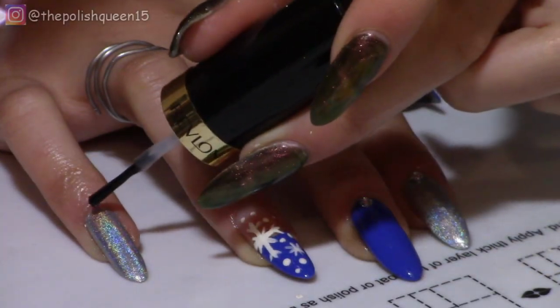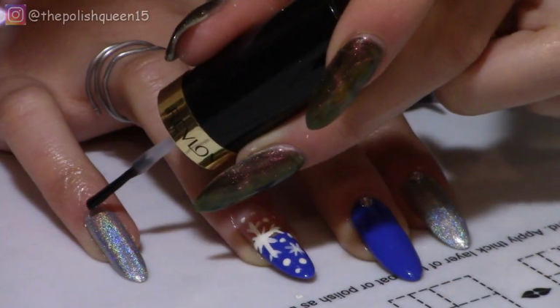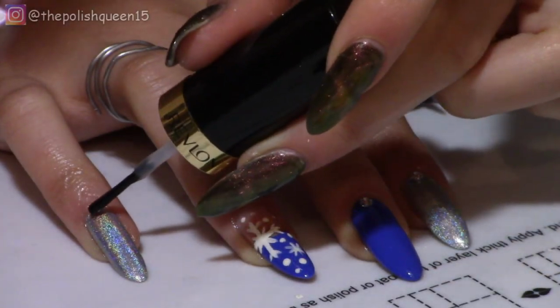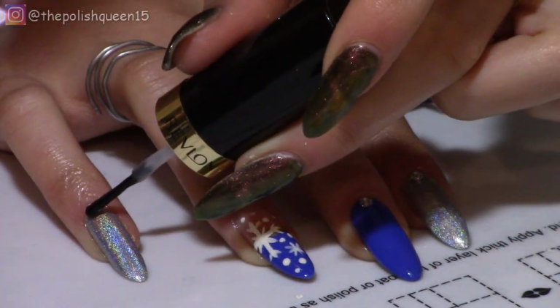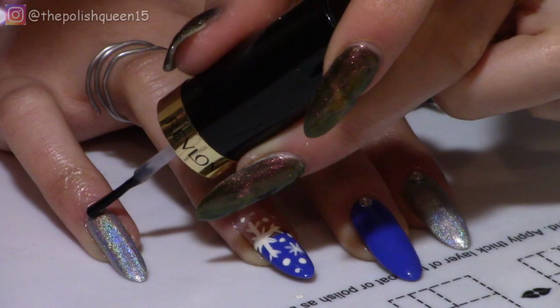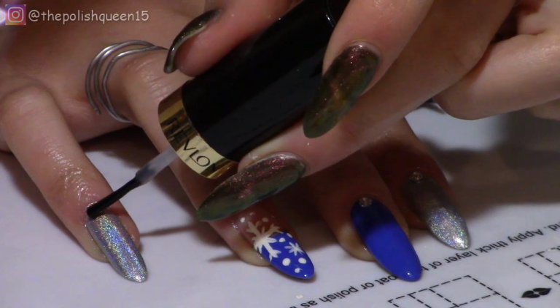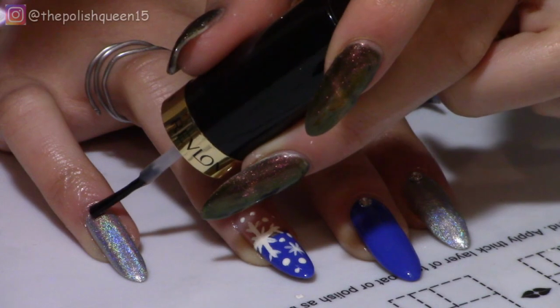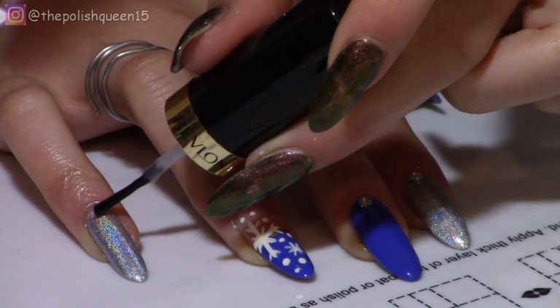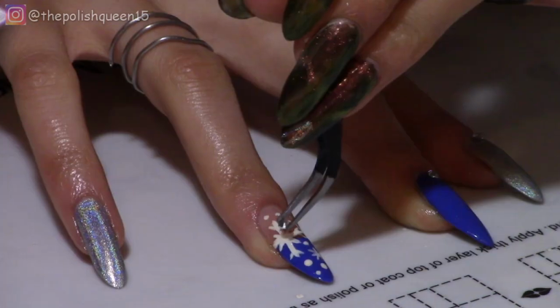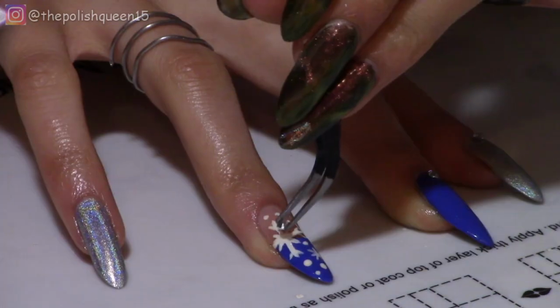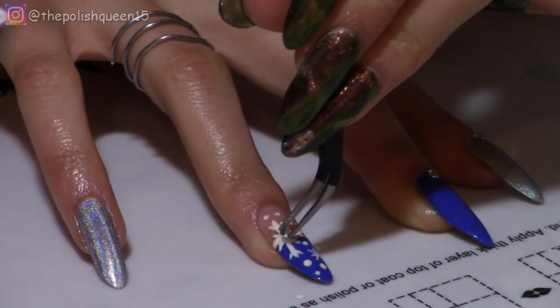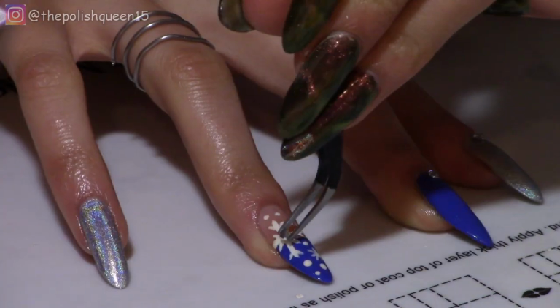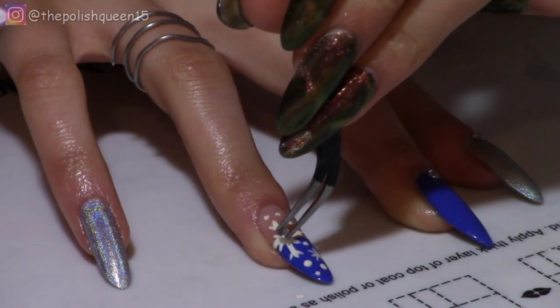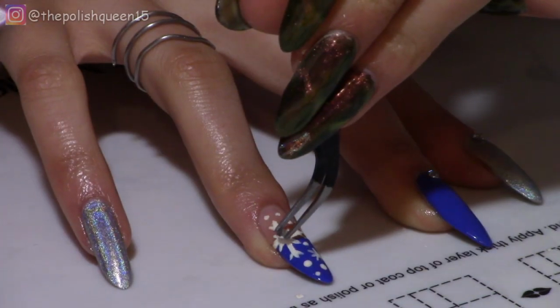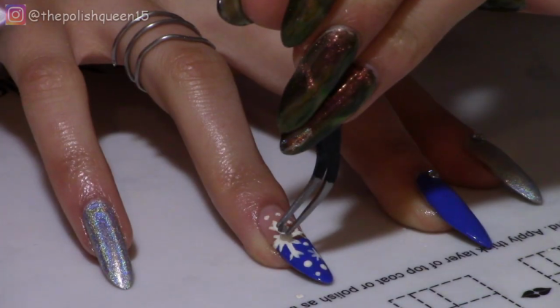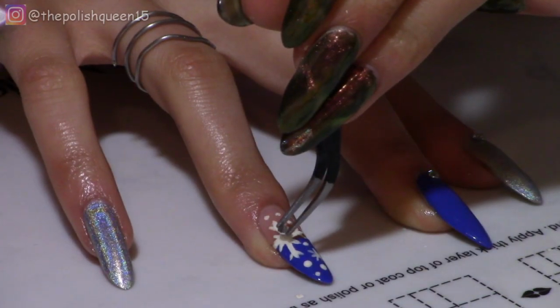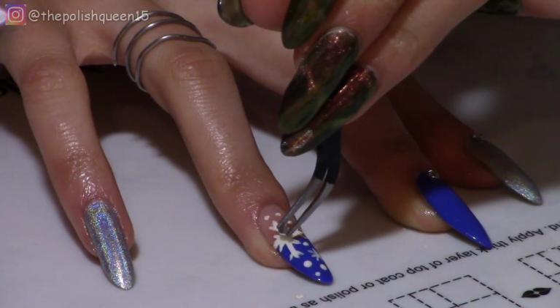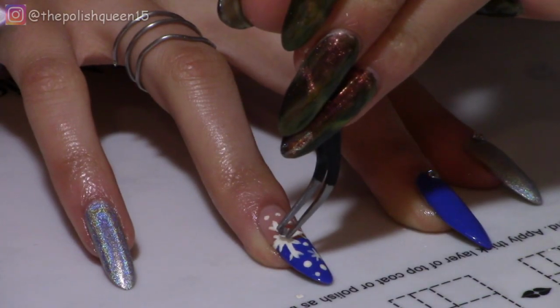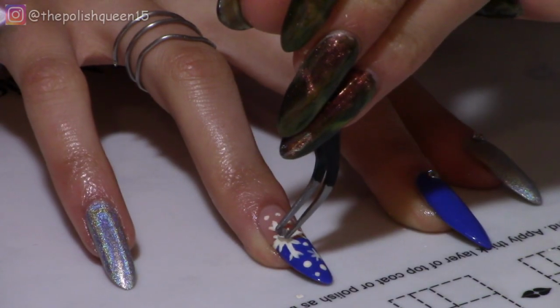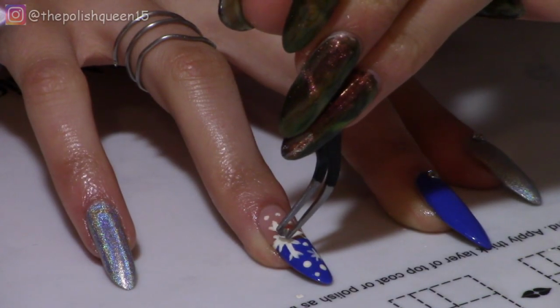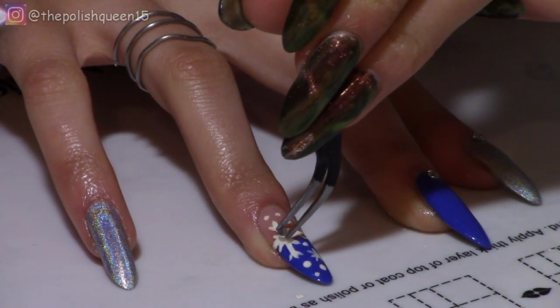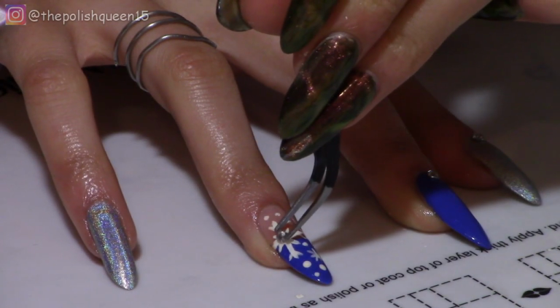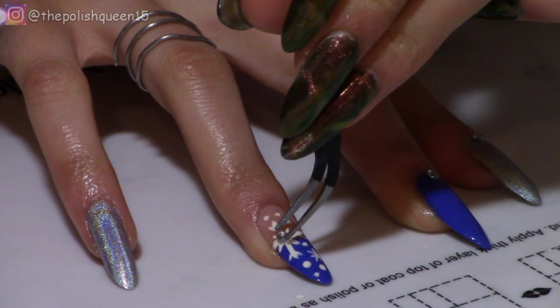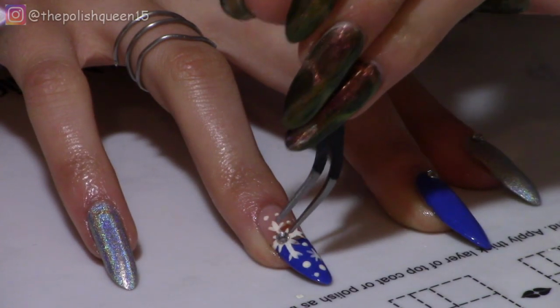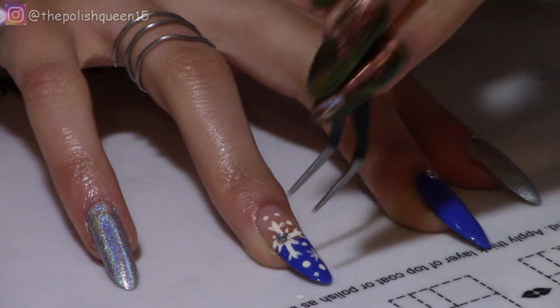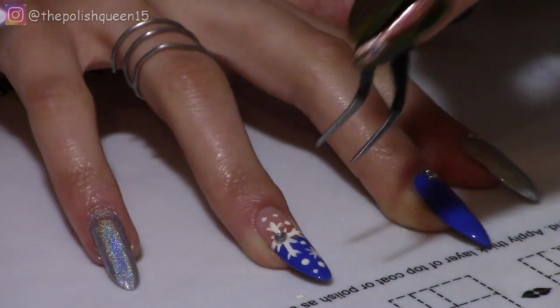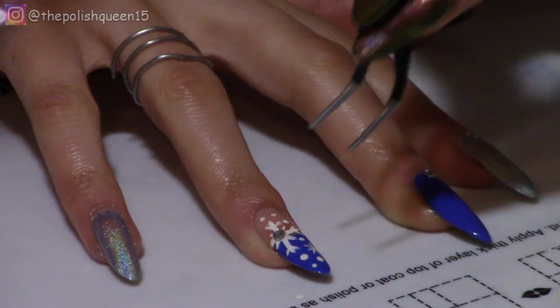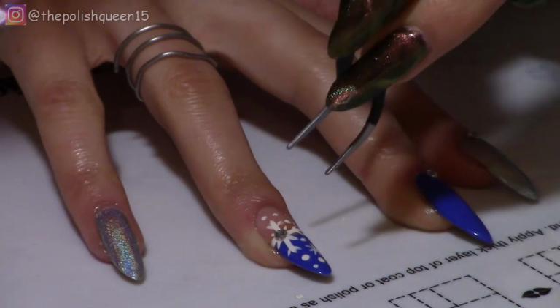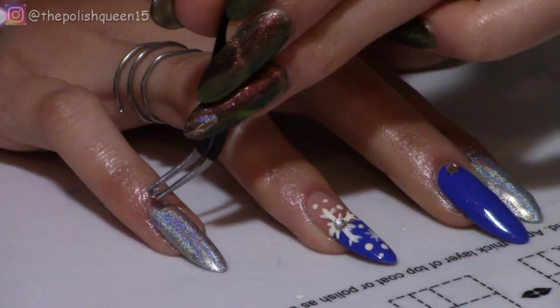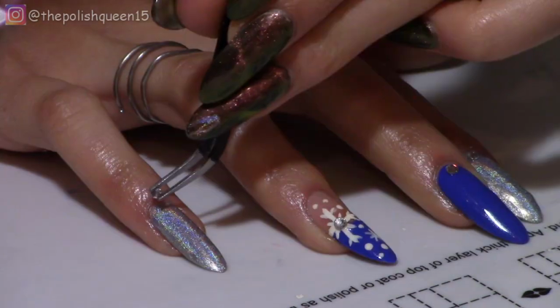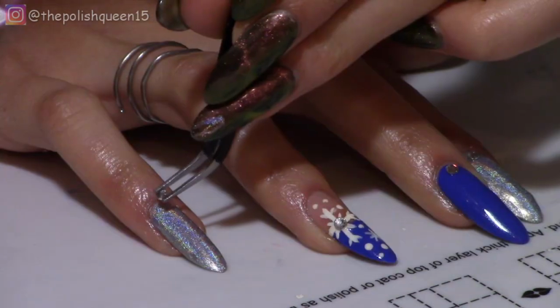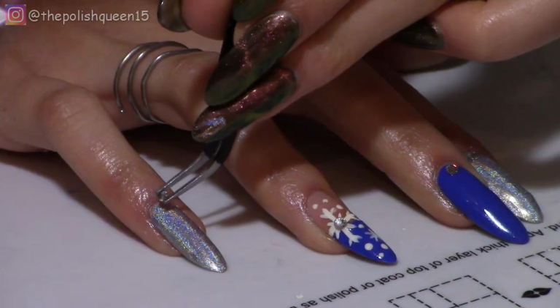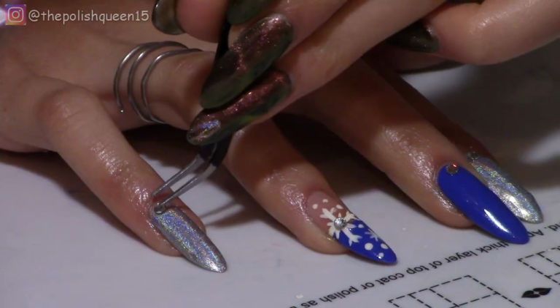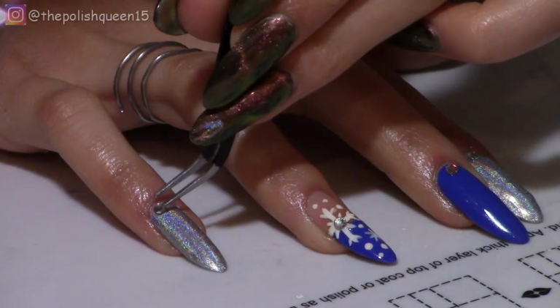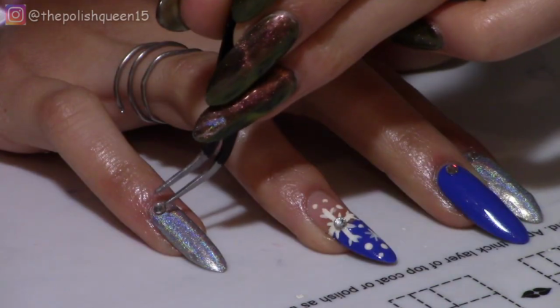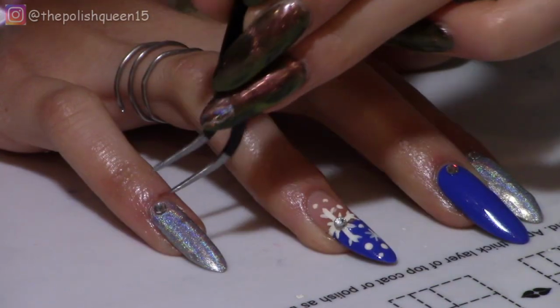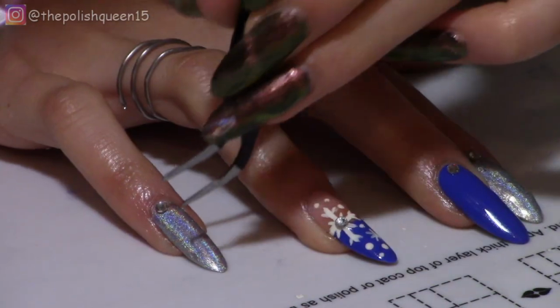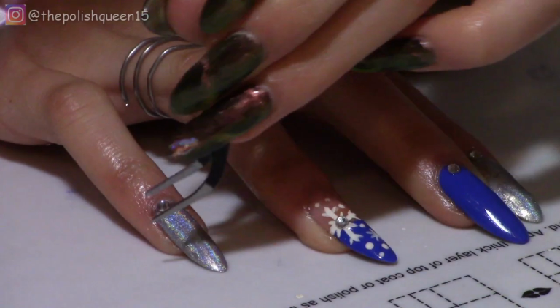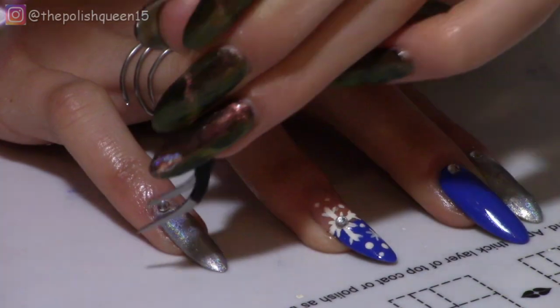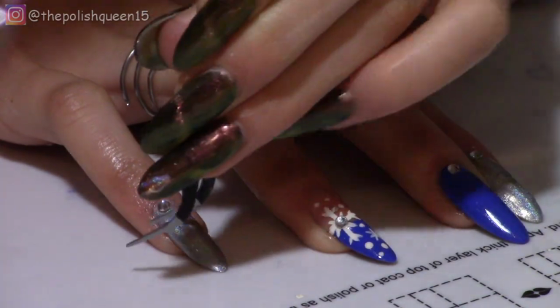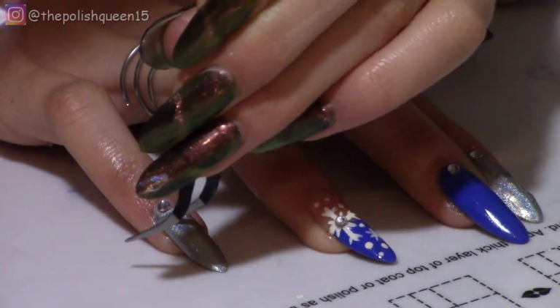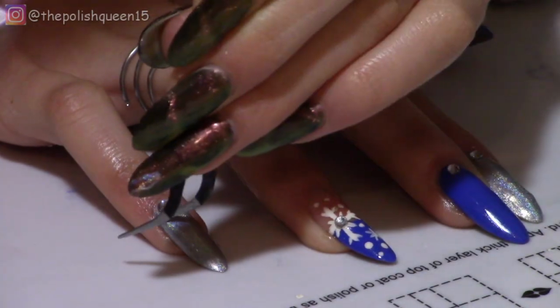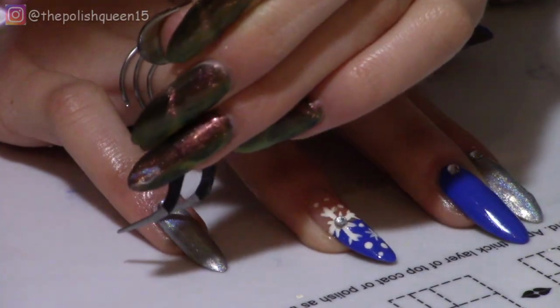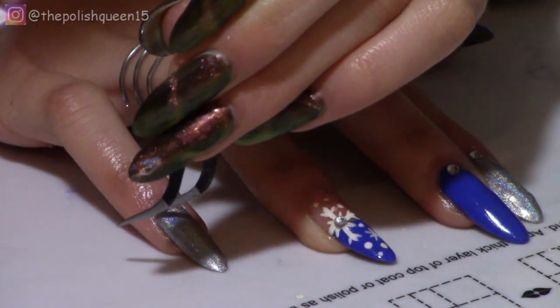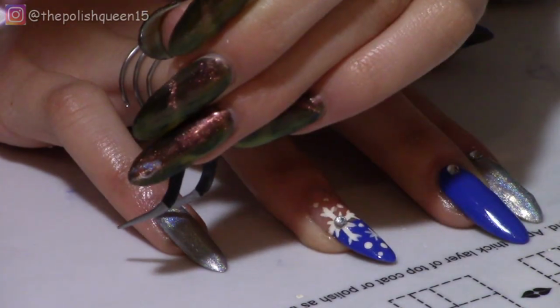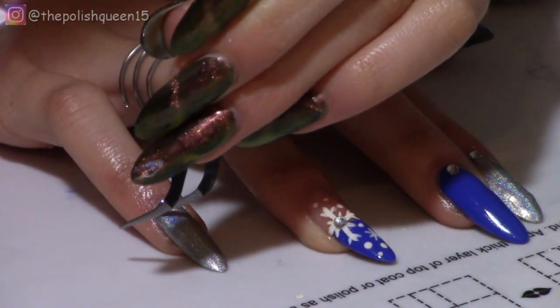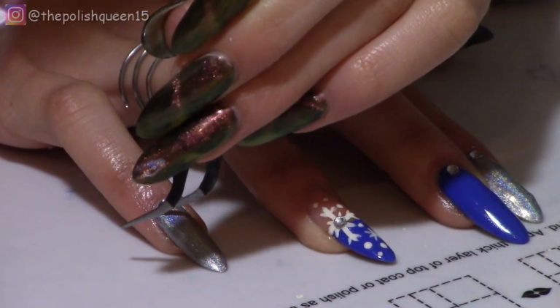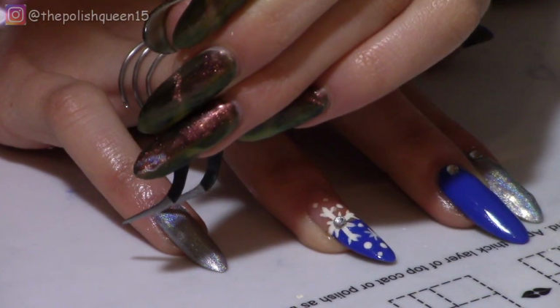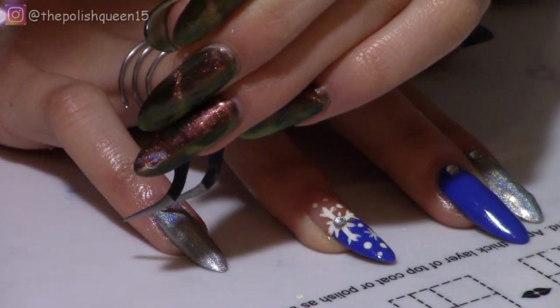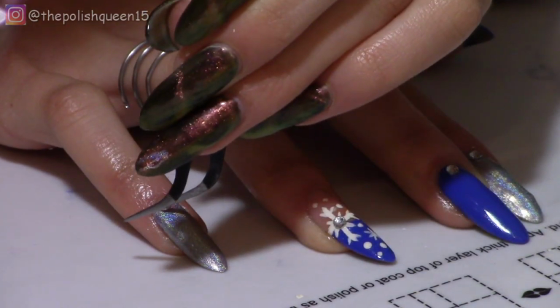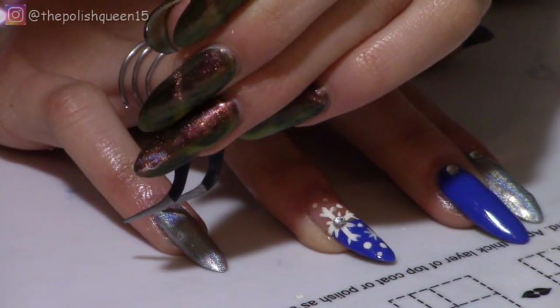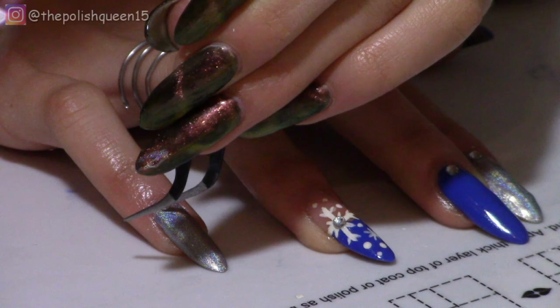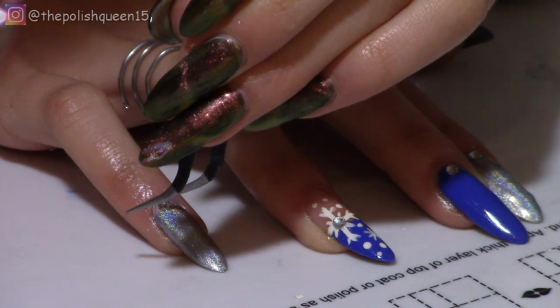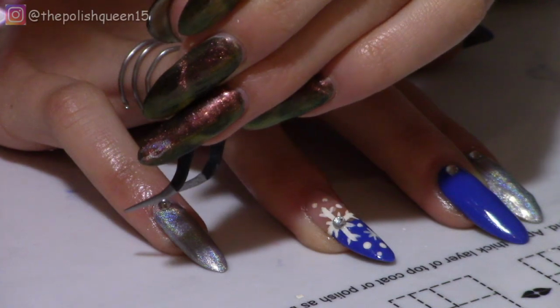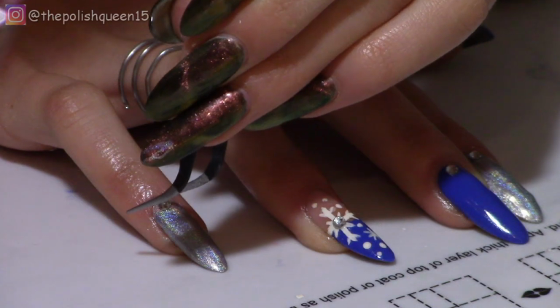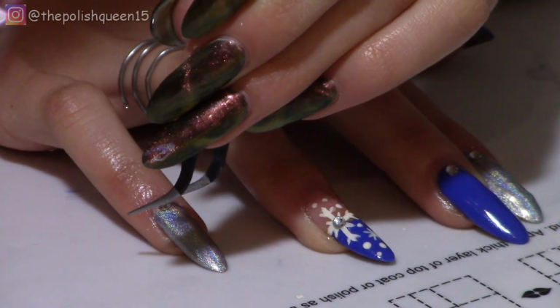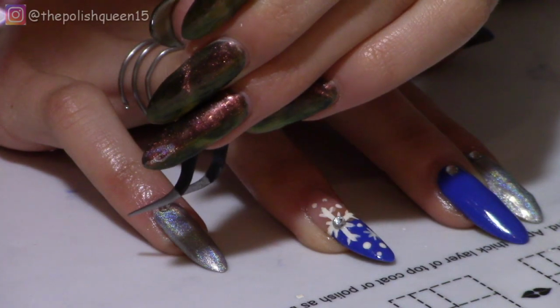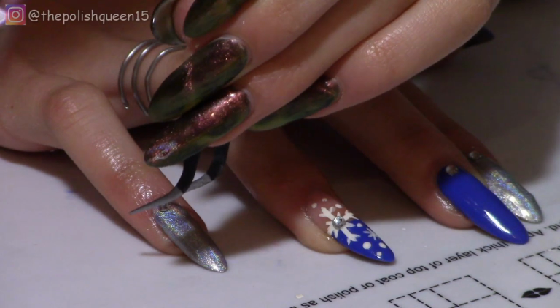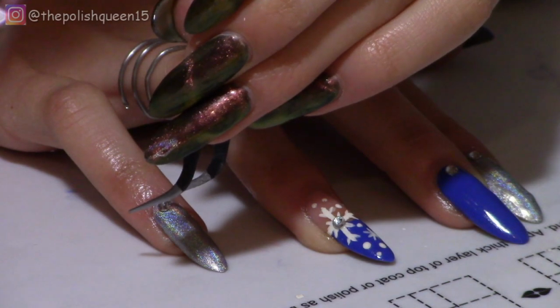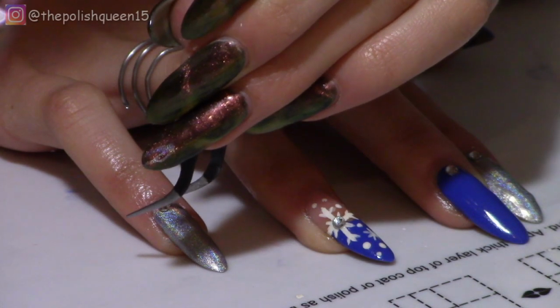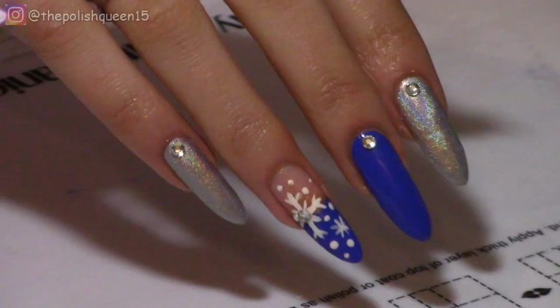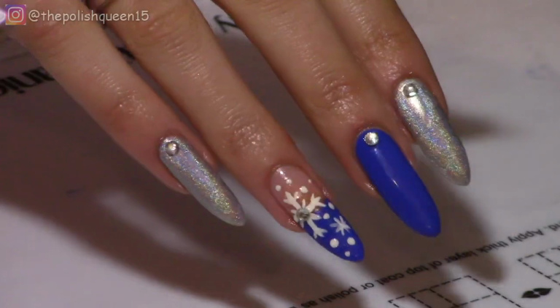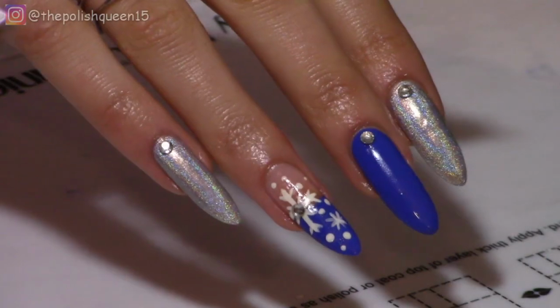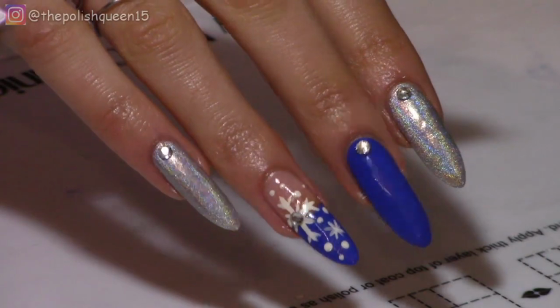So for all the nails, I'm applying it at the cuticle, but for the two snowflake ones, I'm putting the gem right in the center of the biggest snowflake.